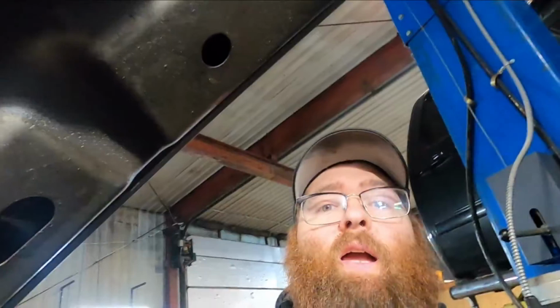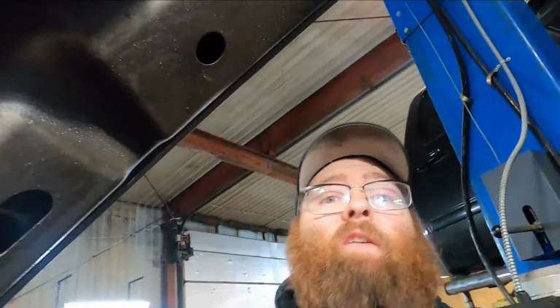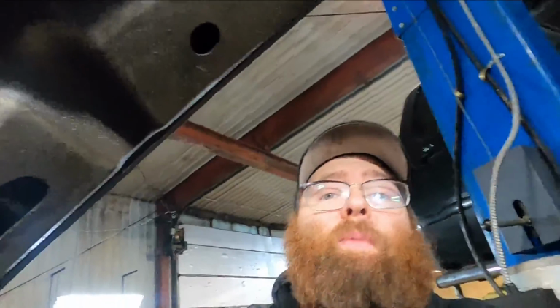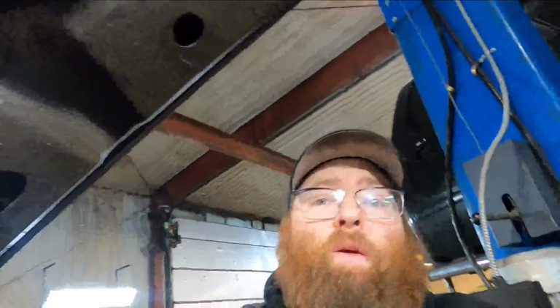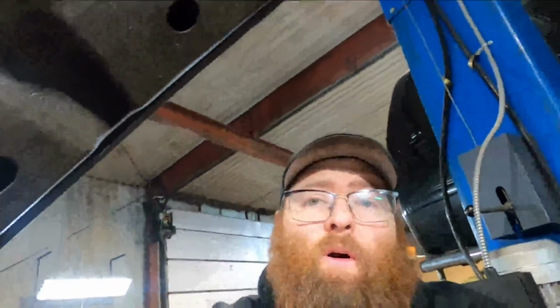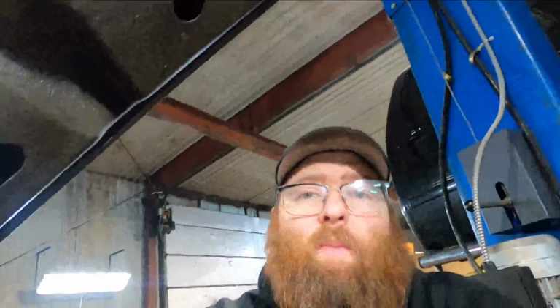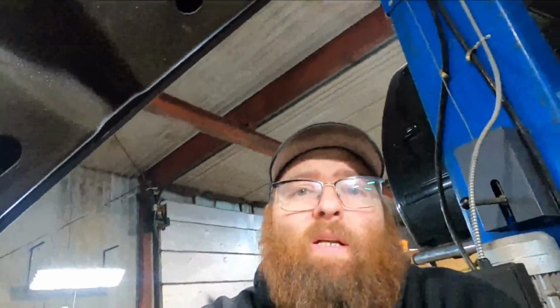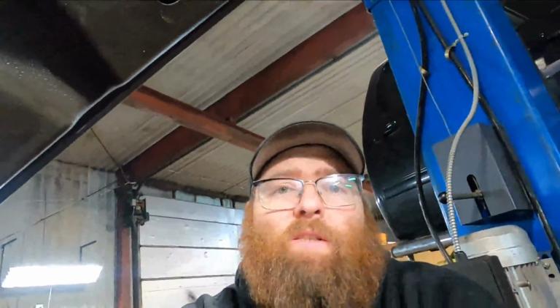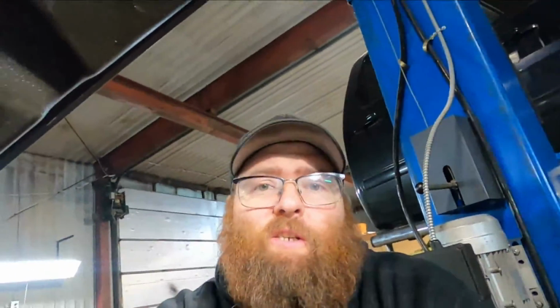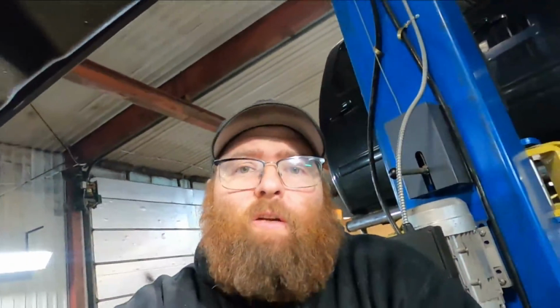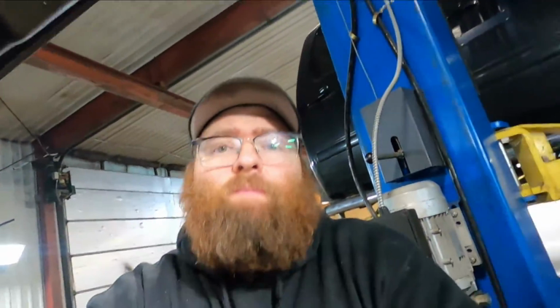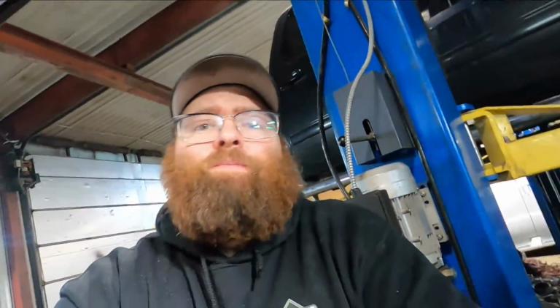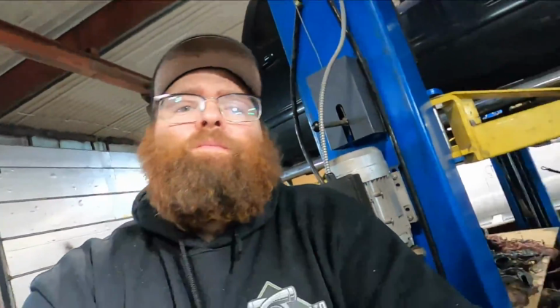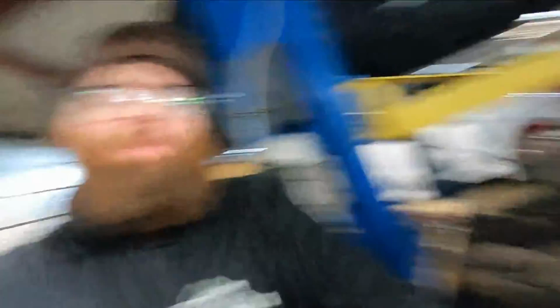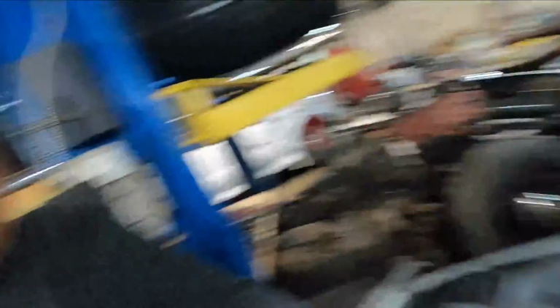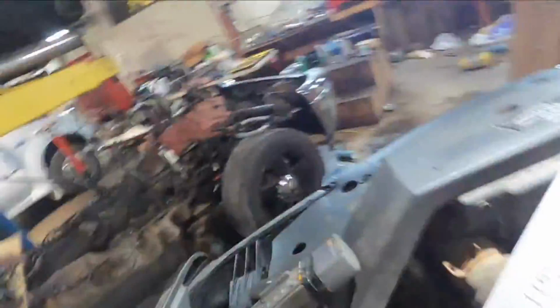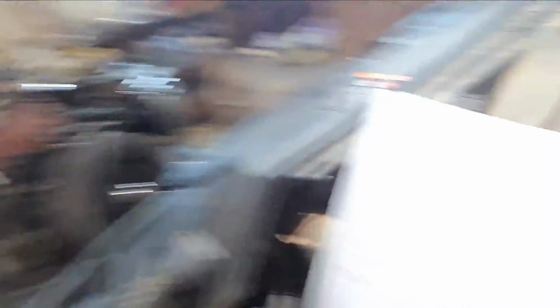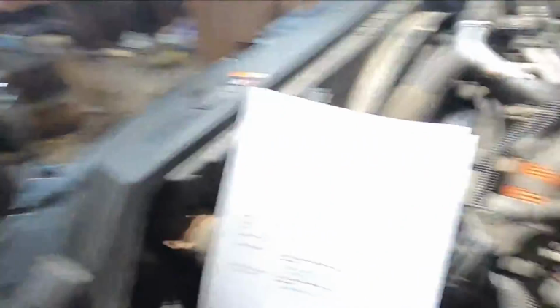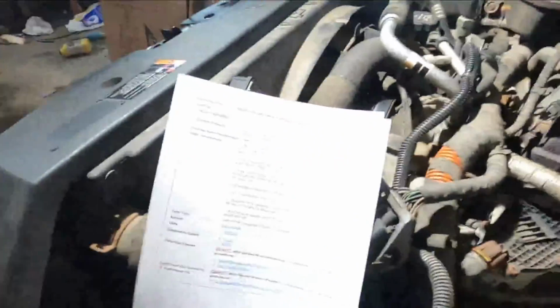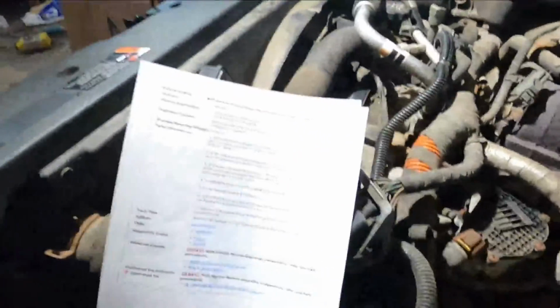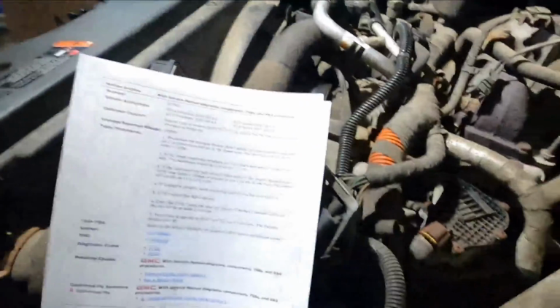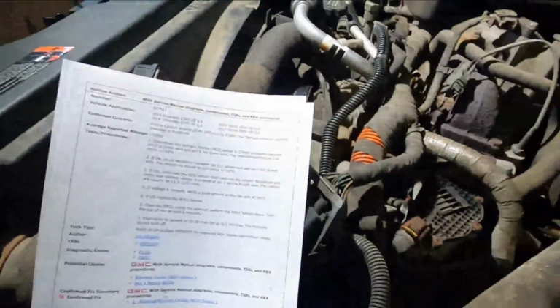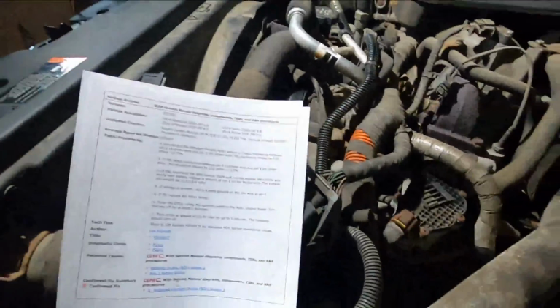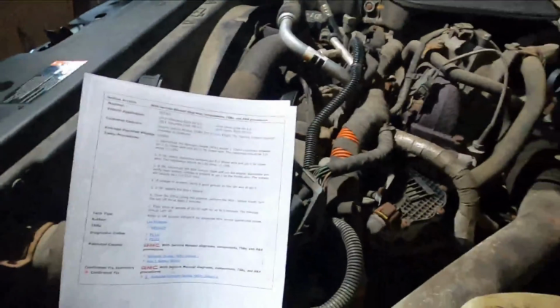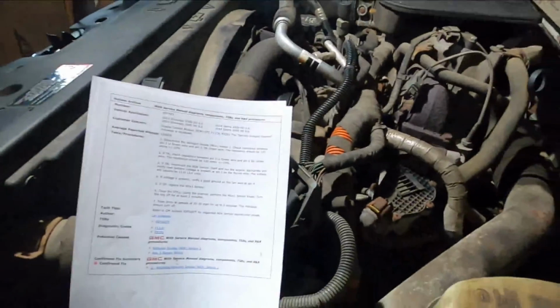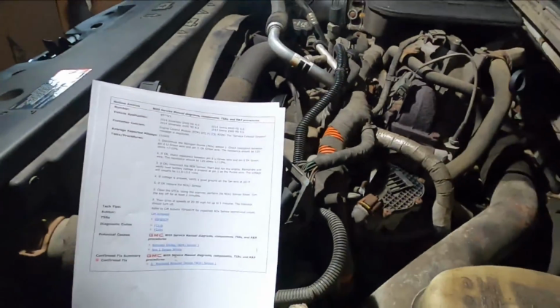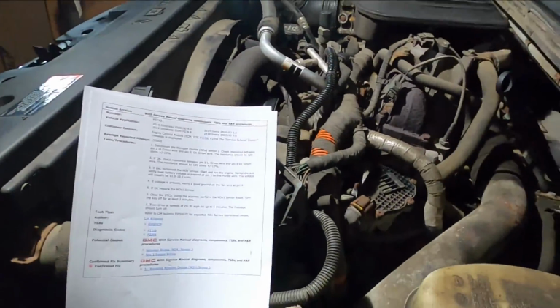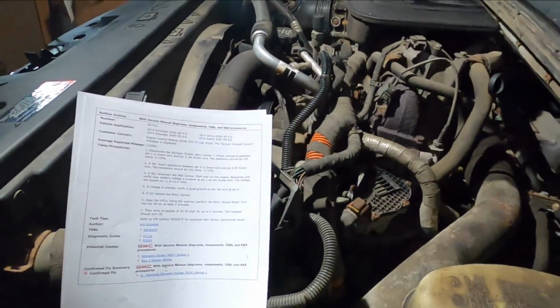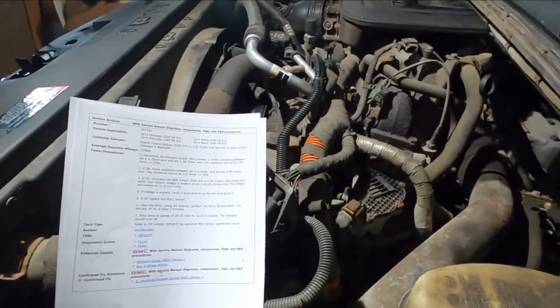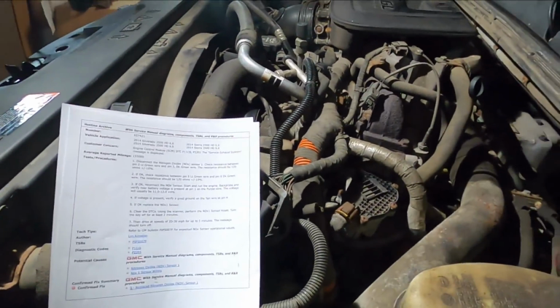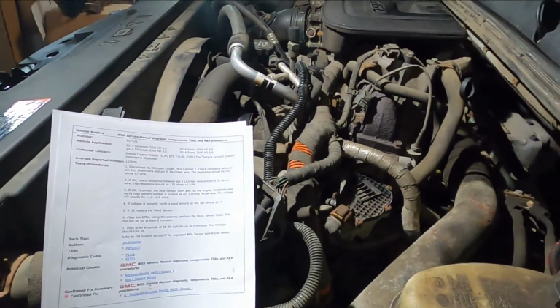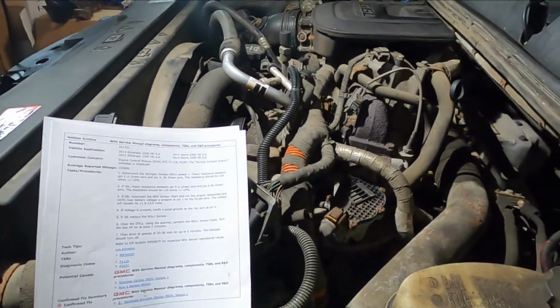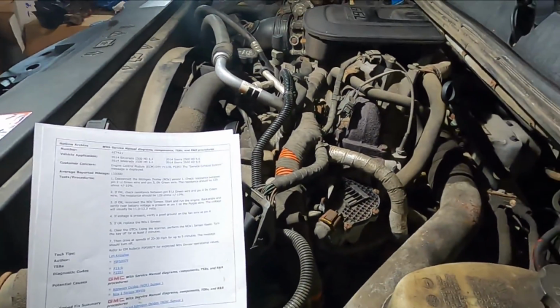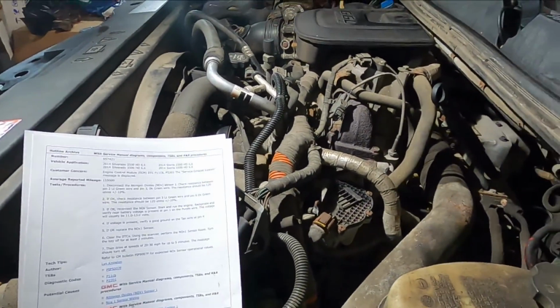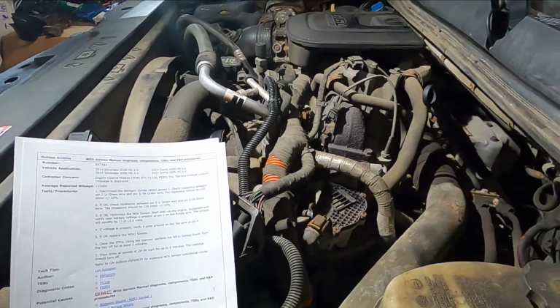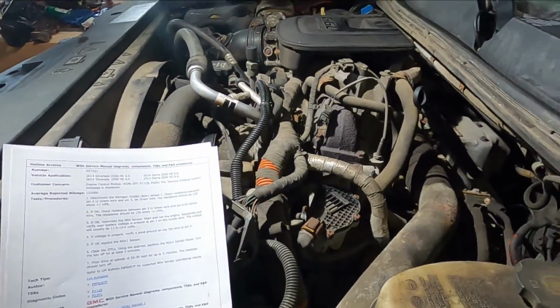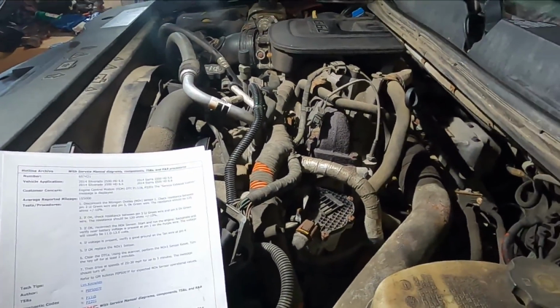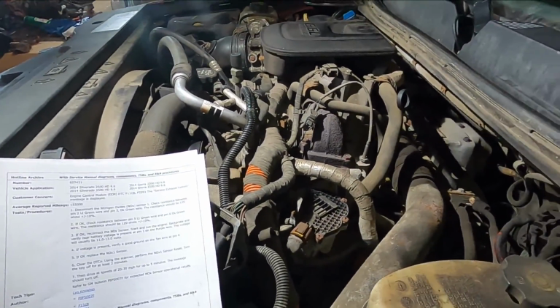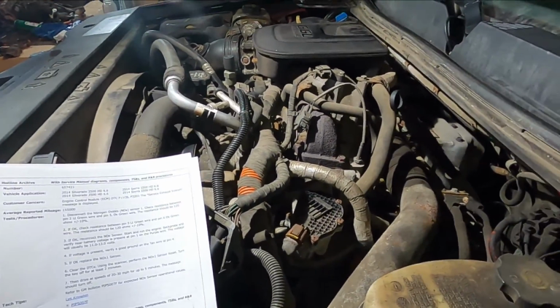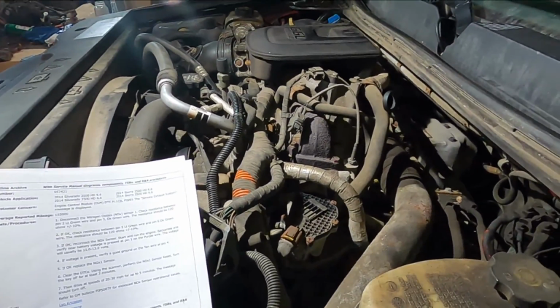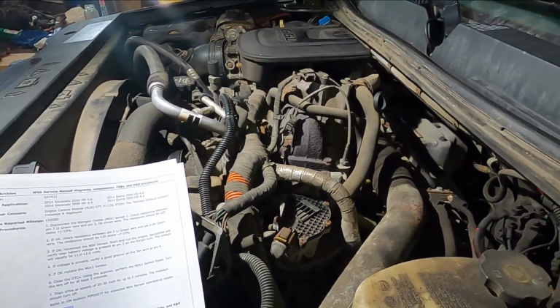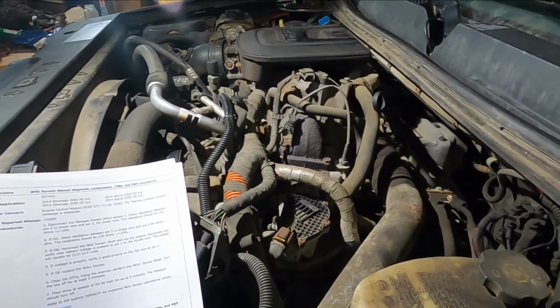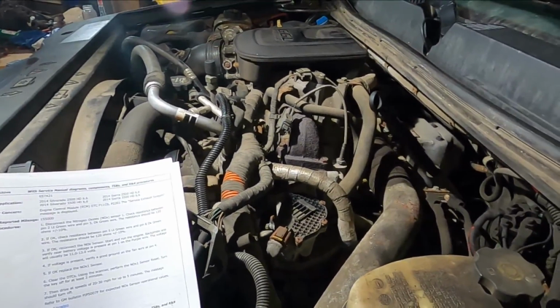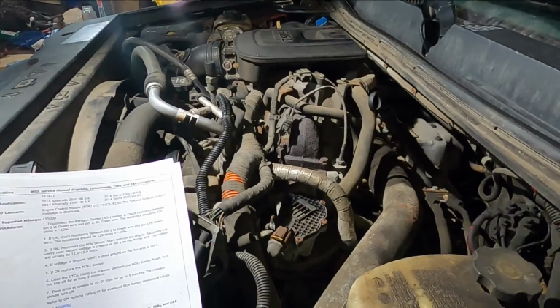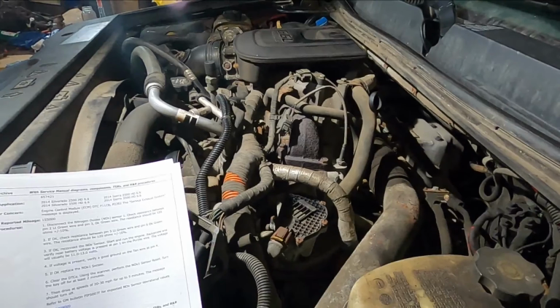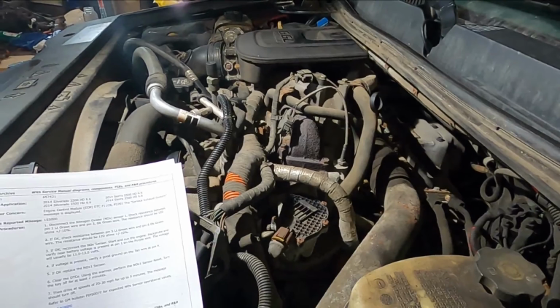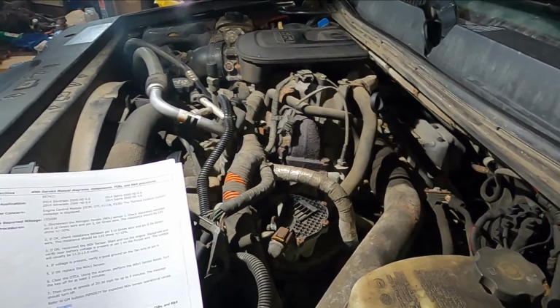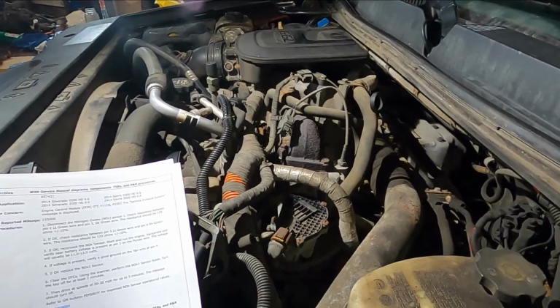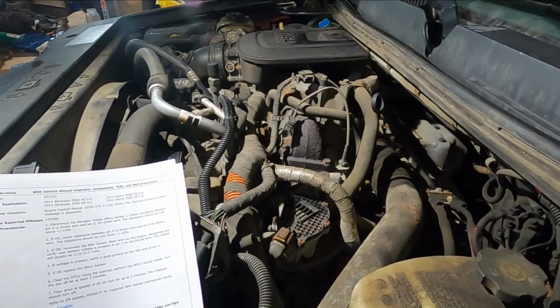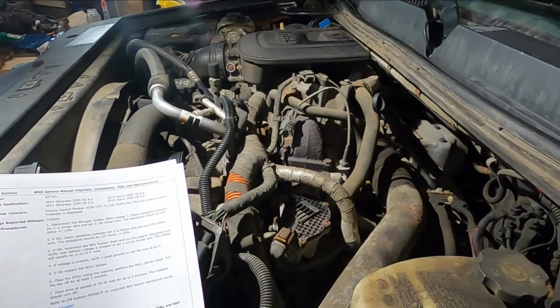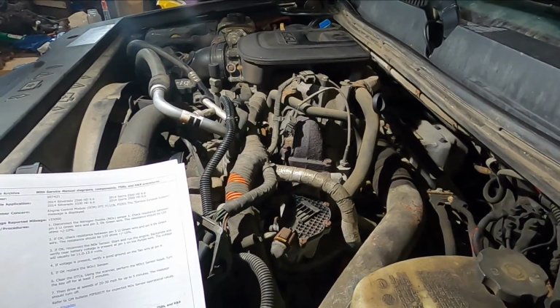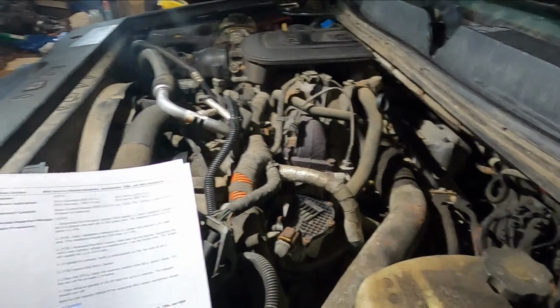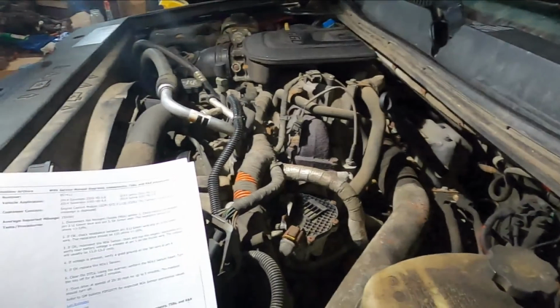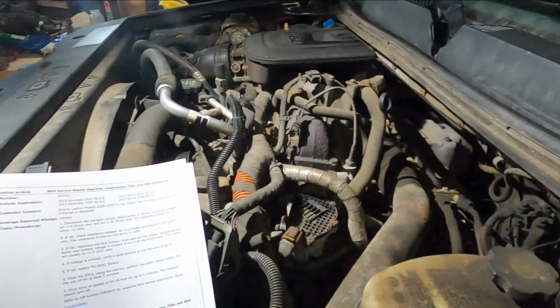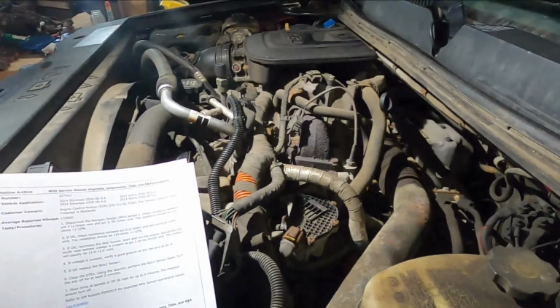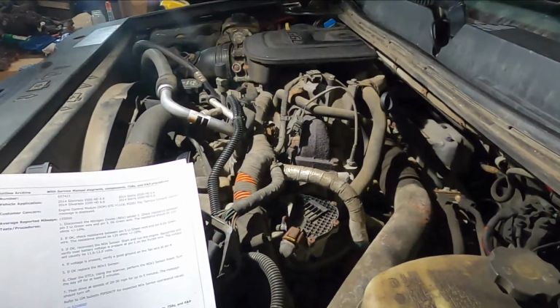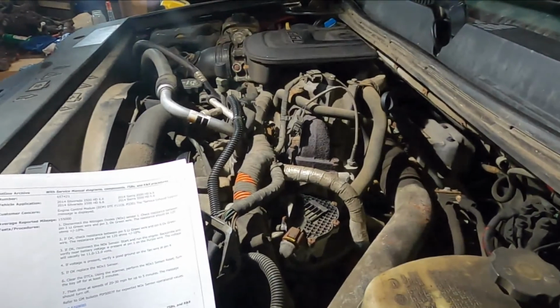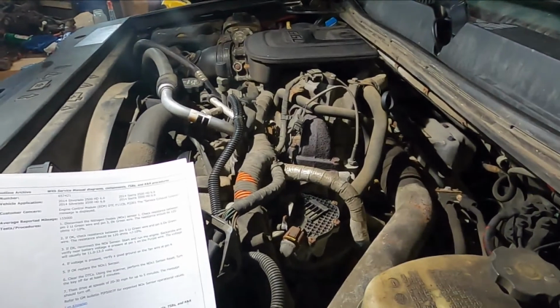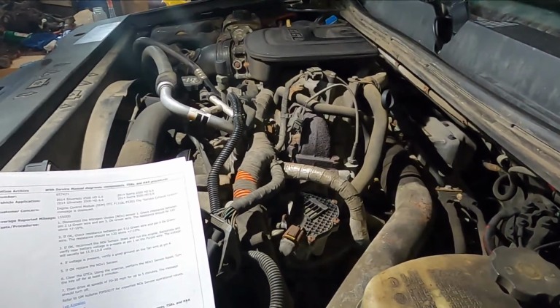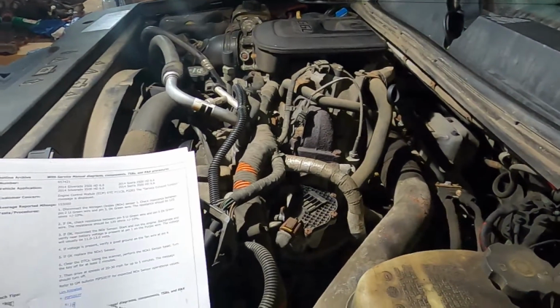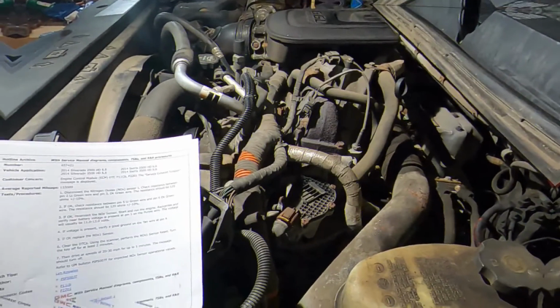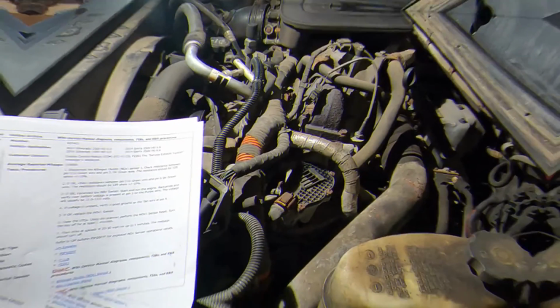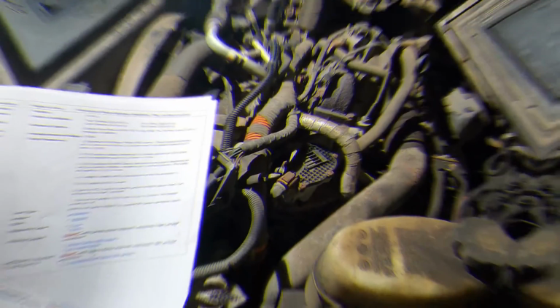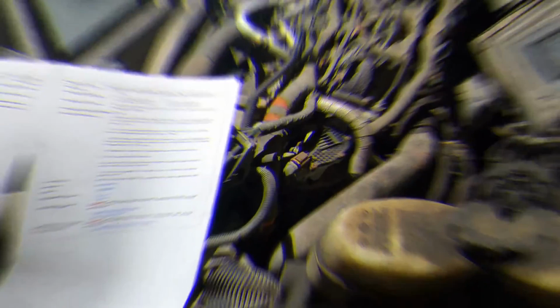Hey everybody, welcome back to the channel. So in this video, we got ourselves an LML Duramax here throwing some NOX sensor codes.